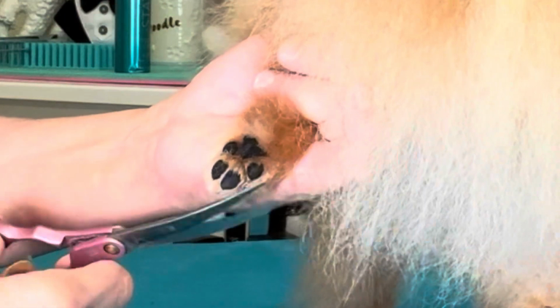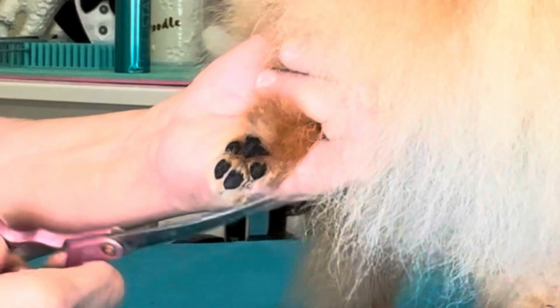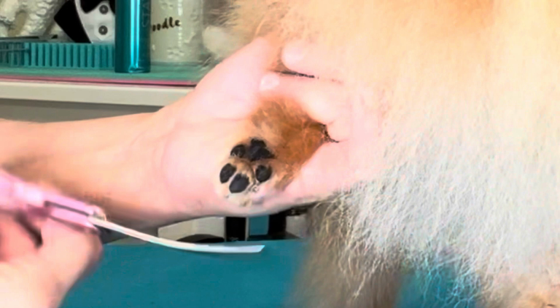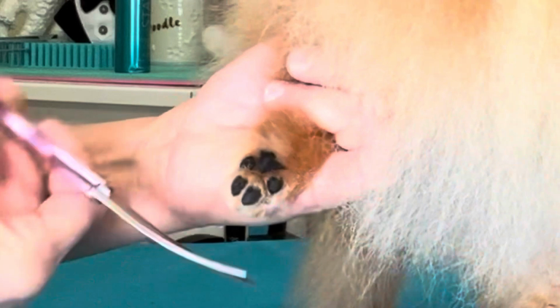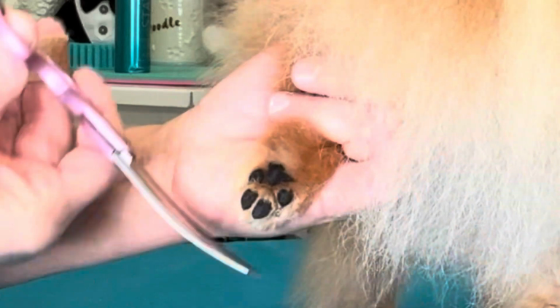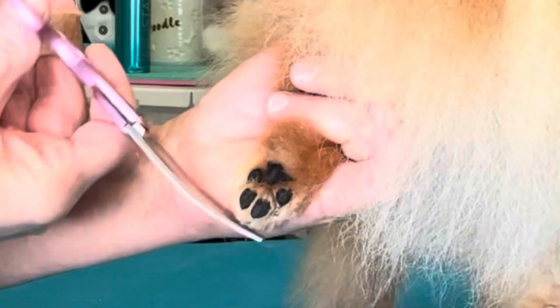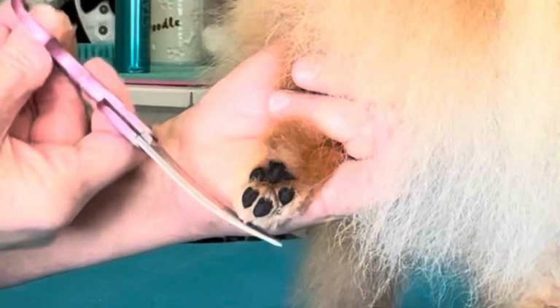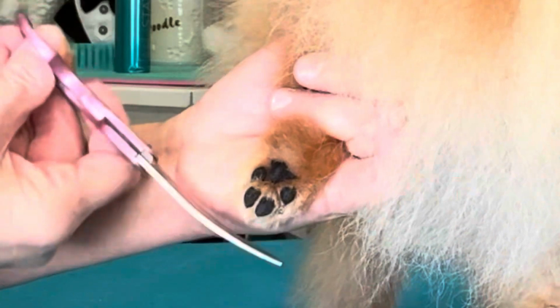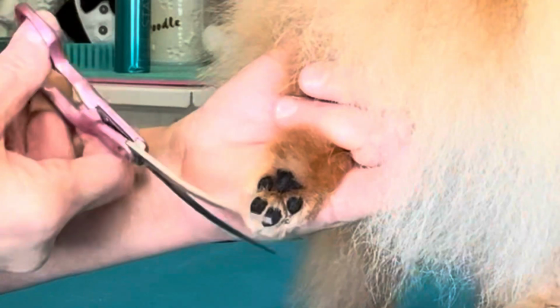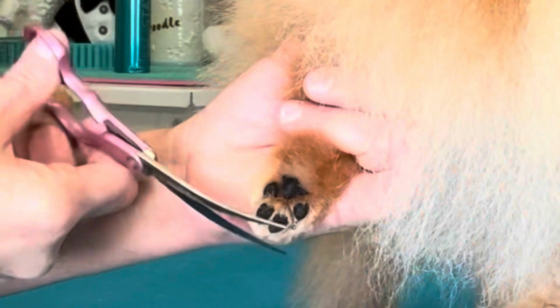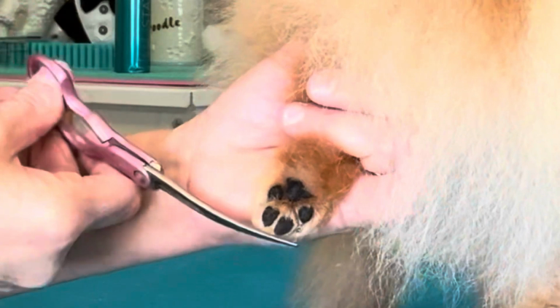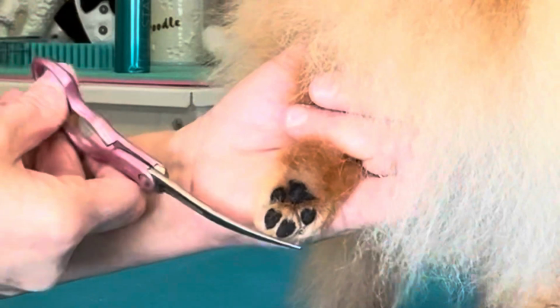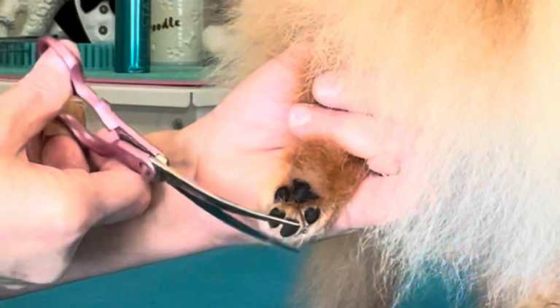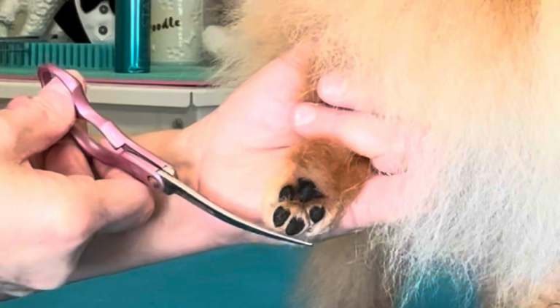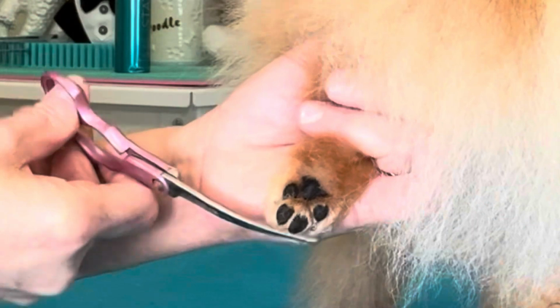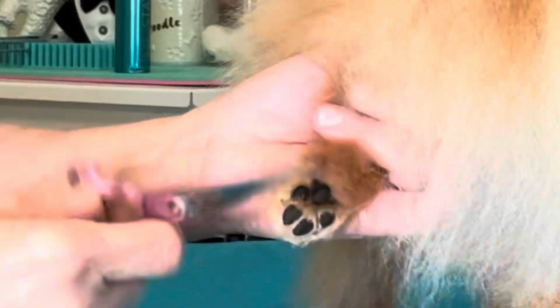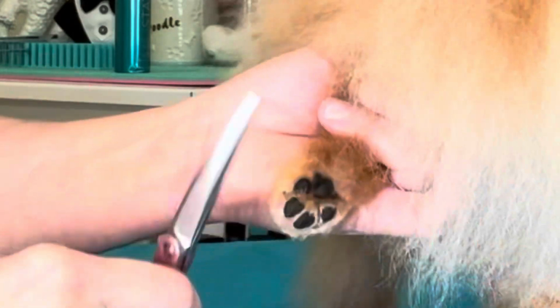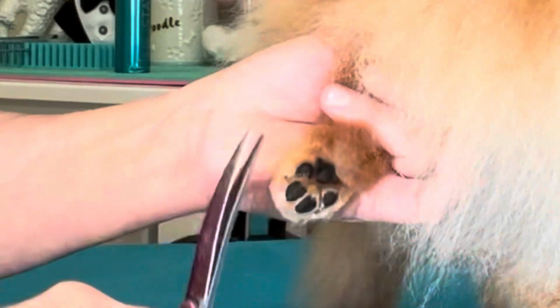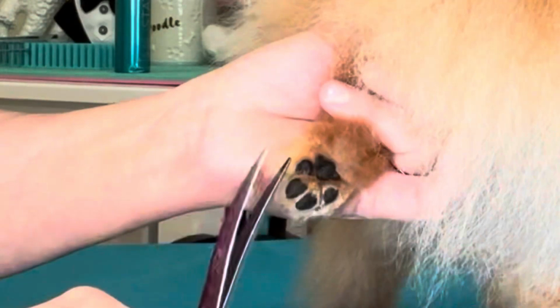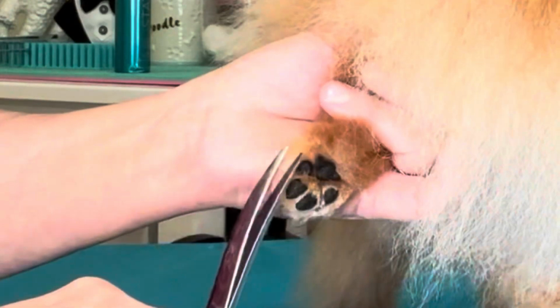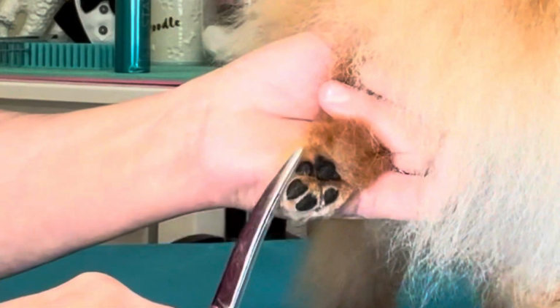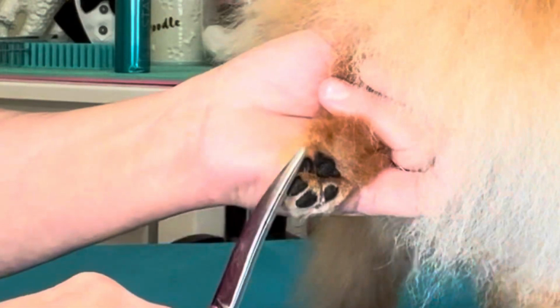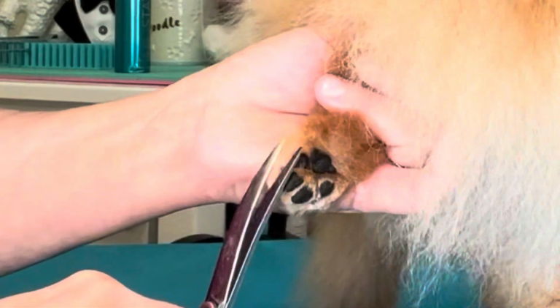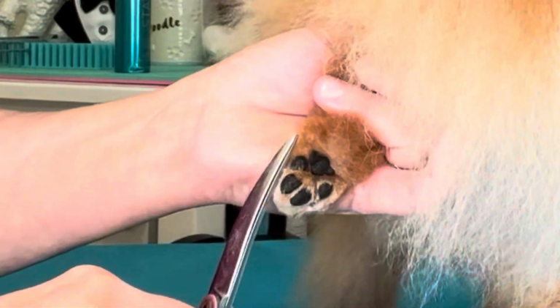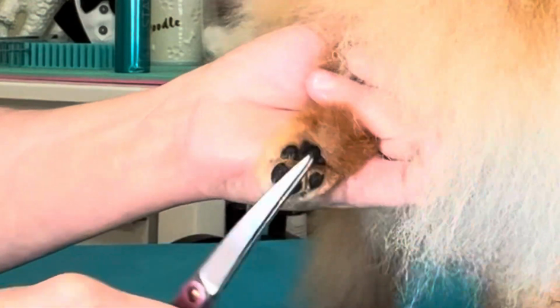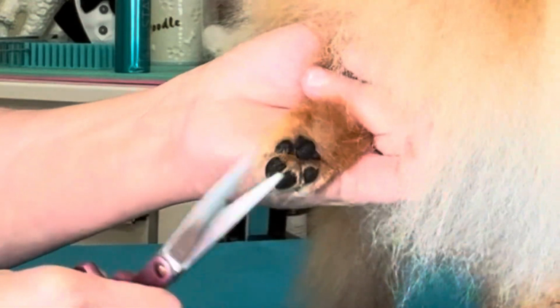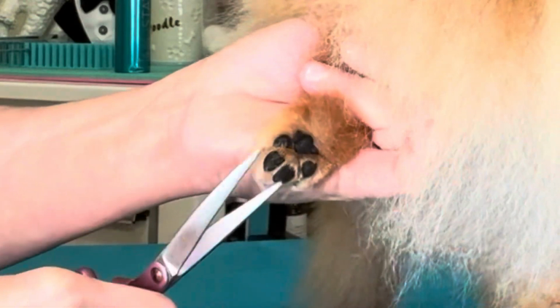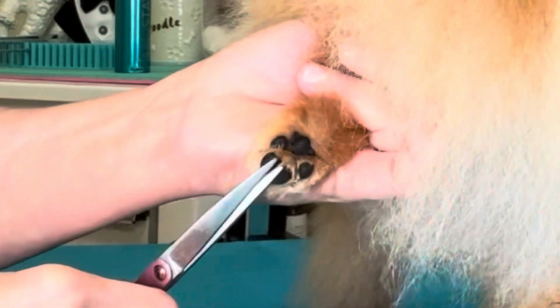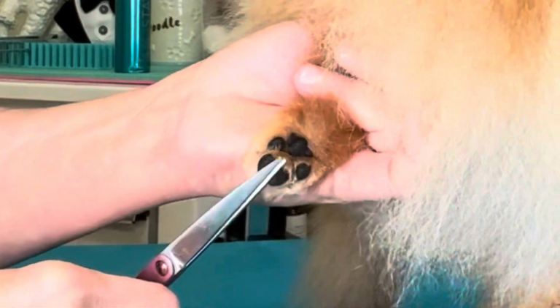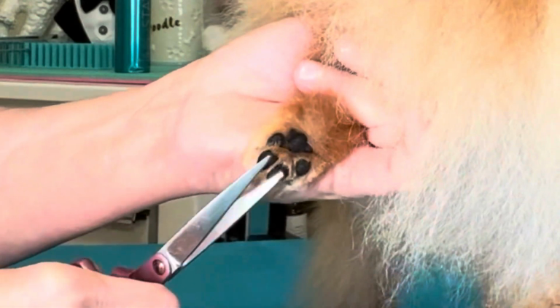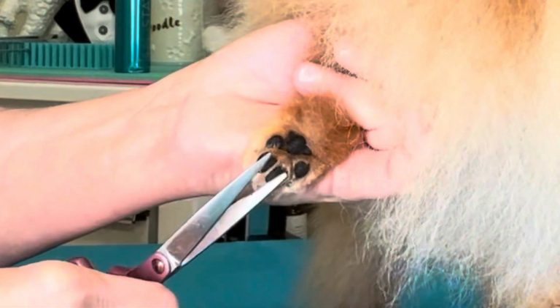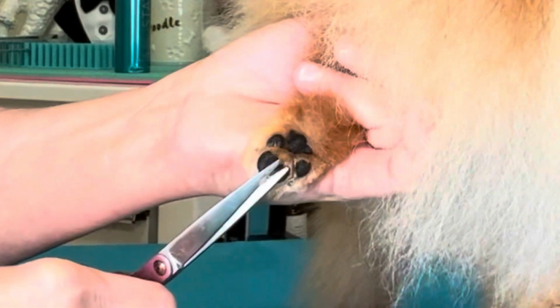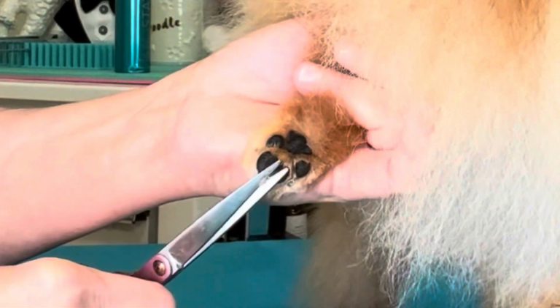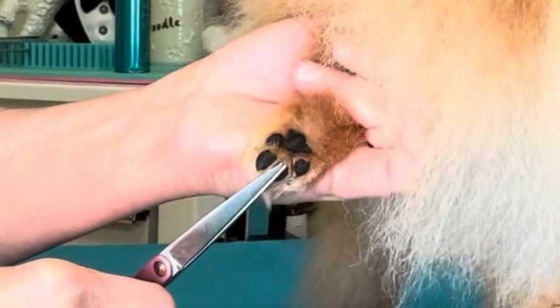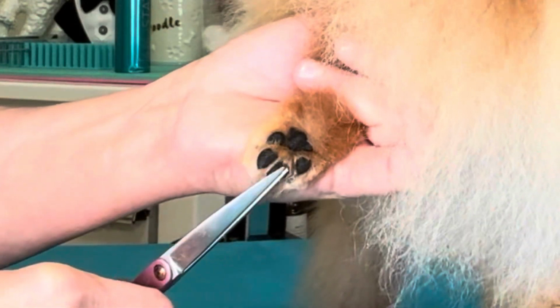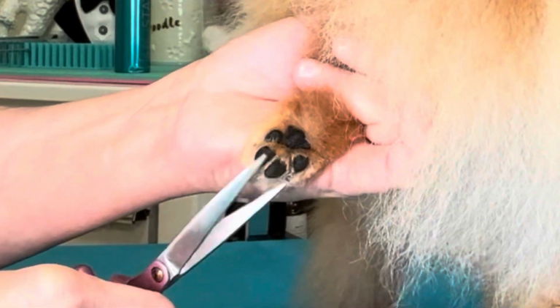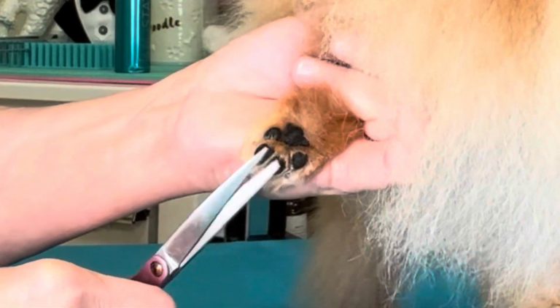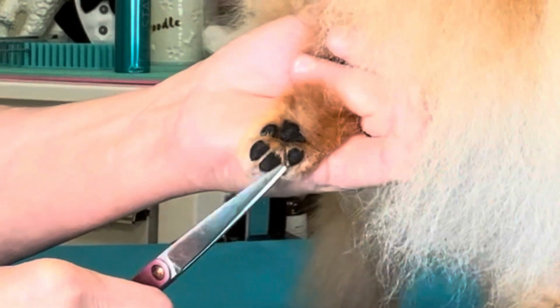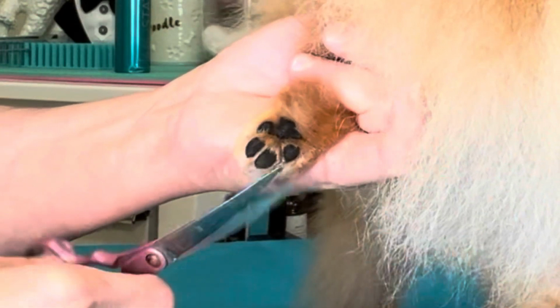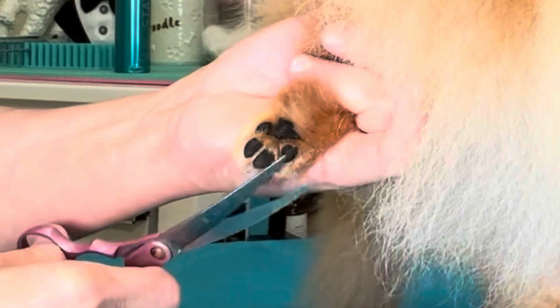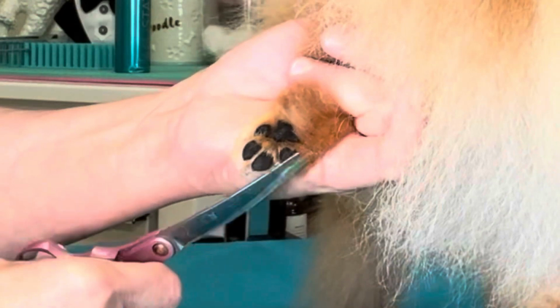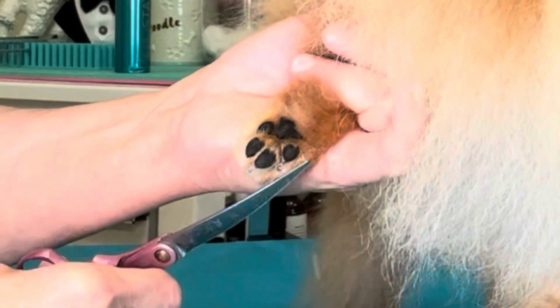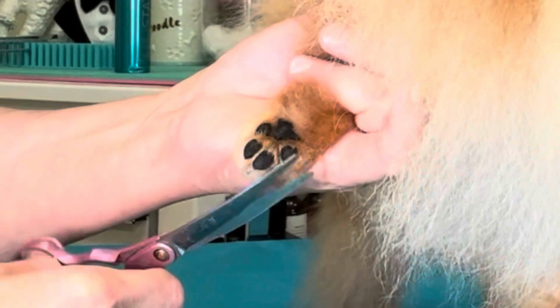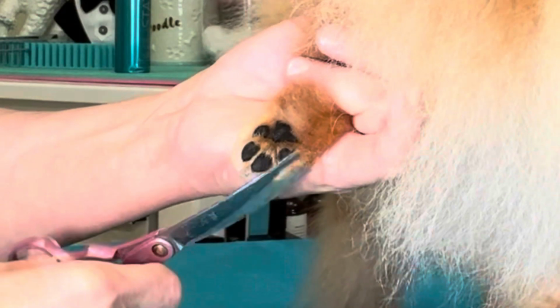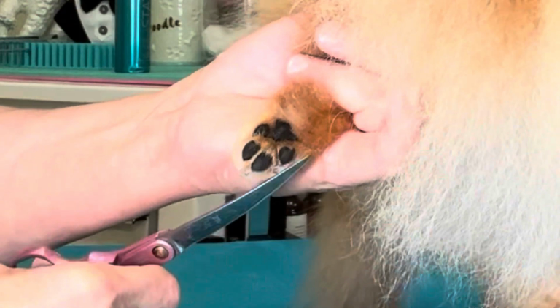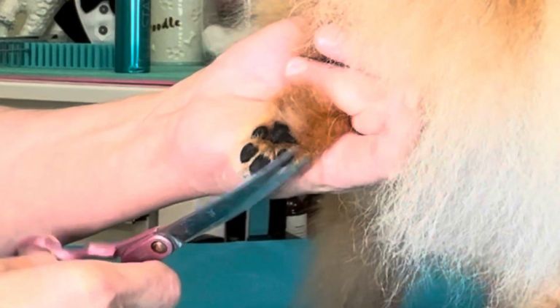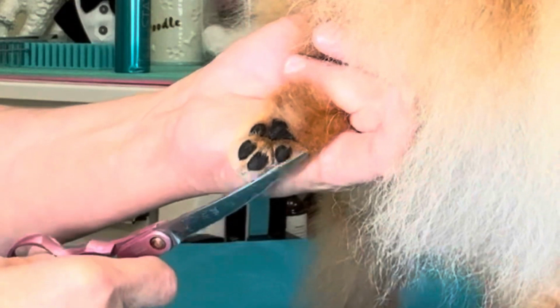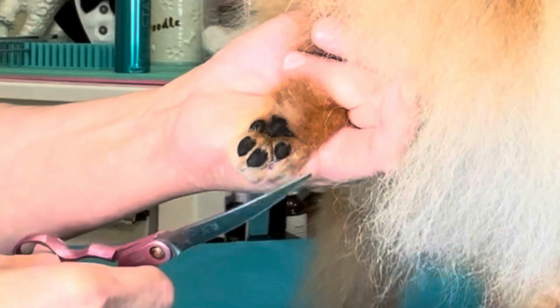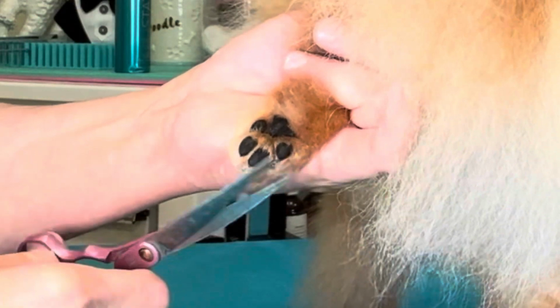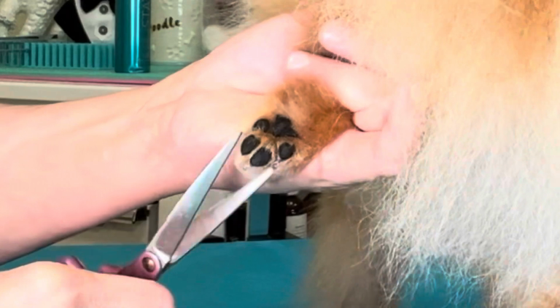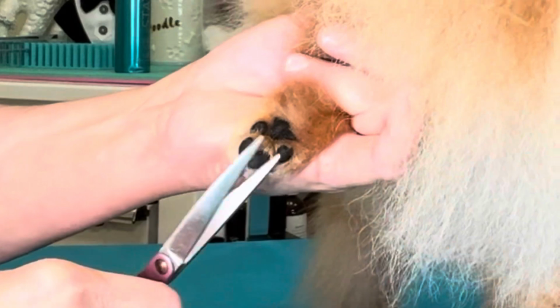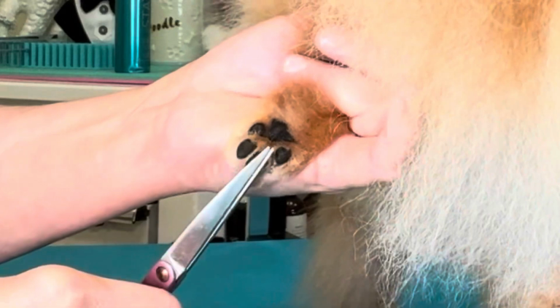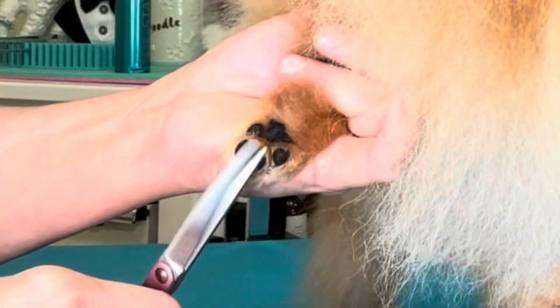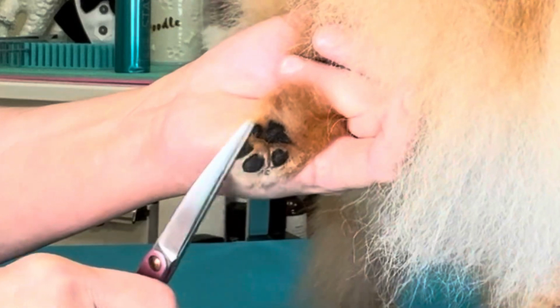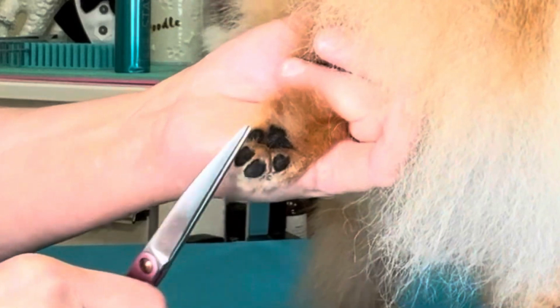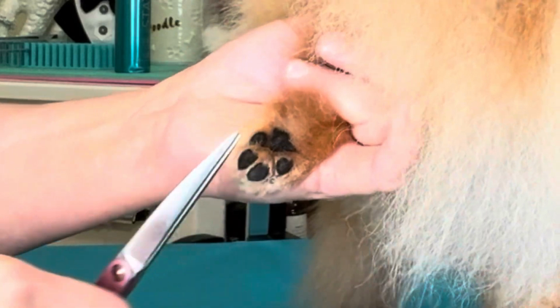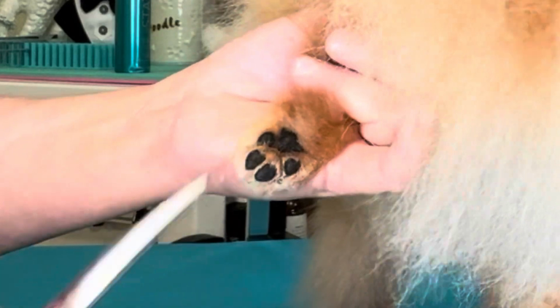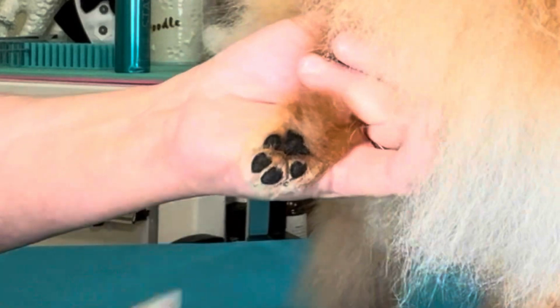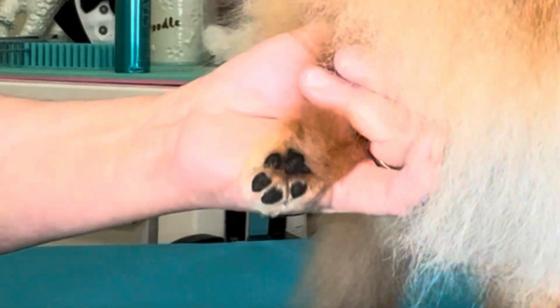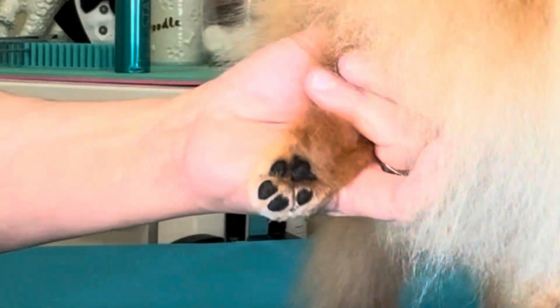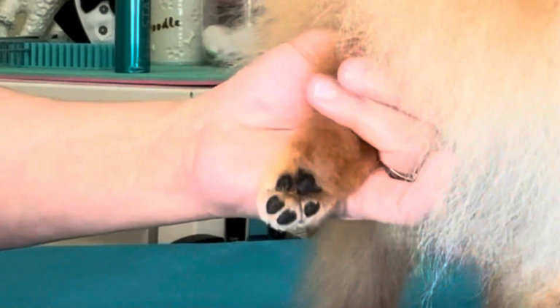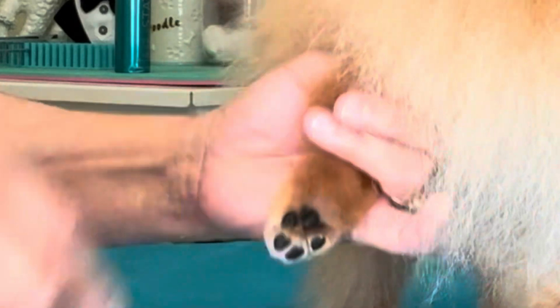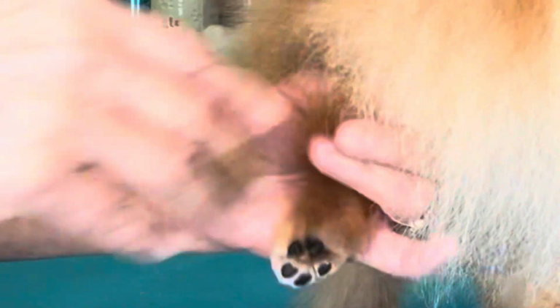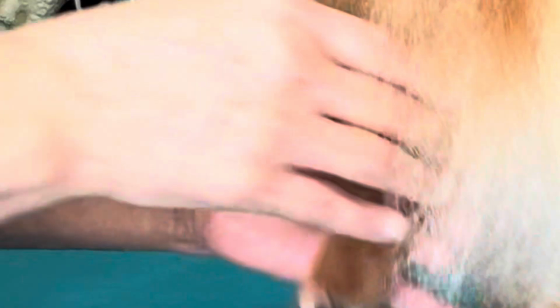I'm going to do all four feet from behind before I start scissoring the feet from the top of the foot.